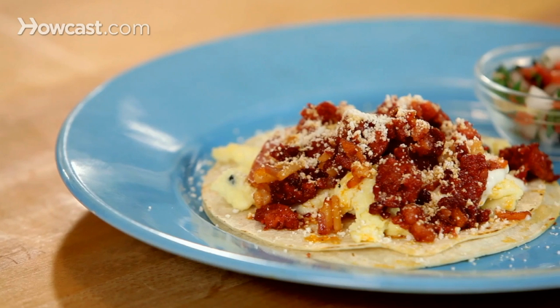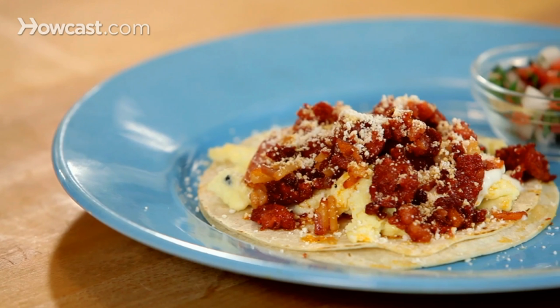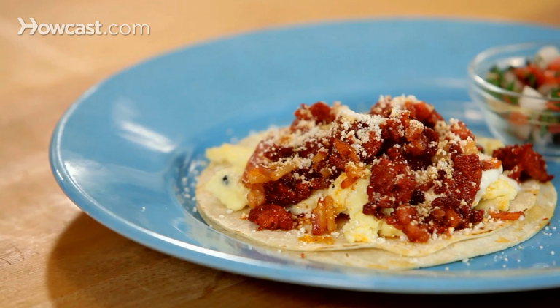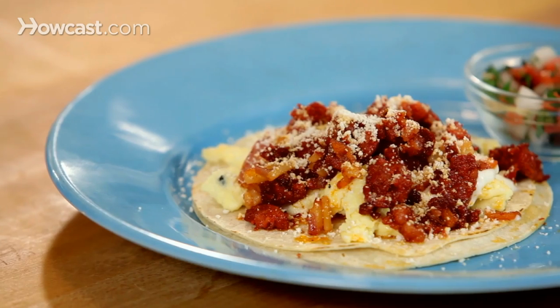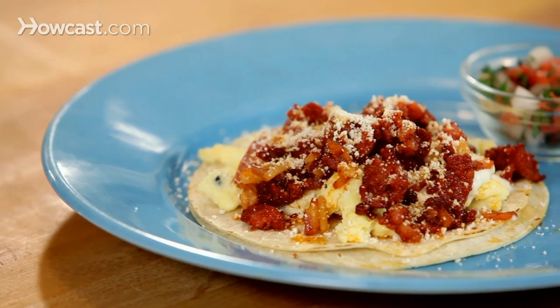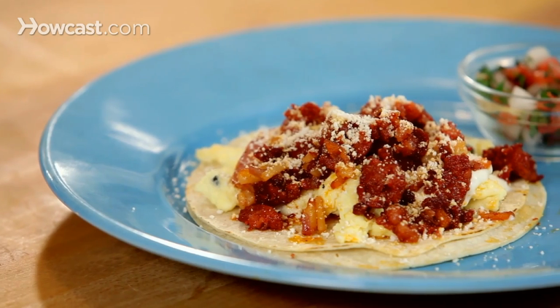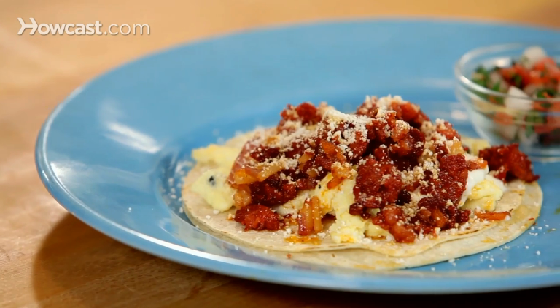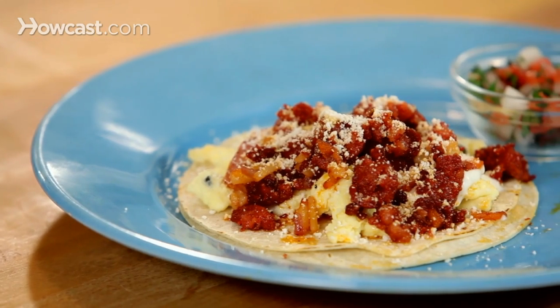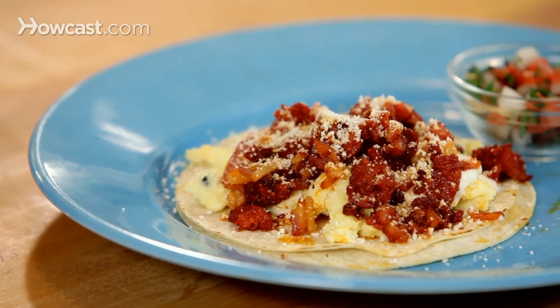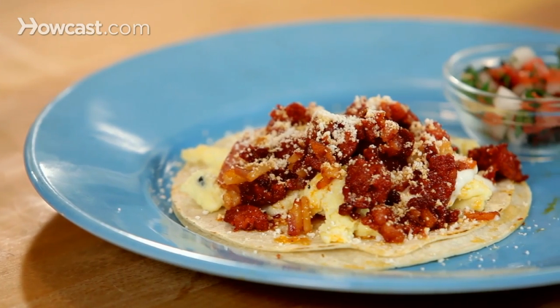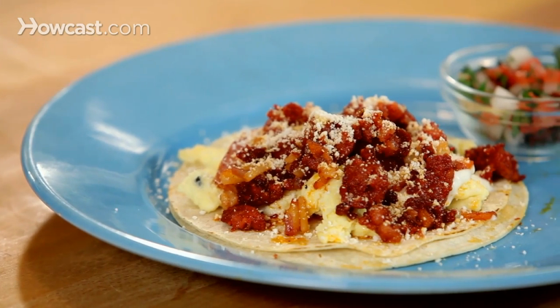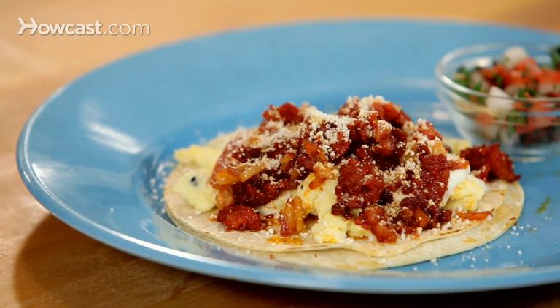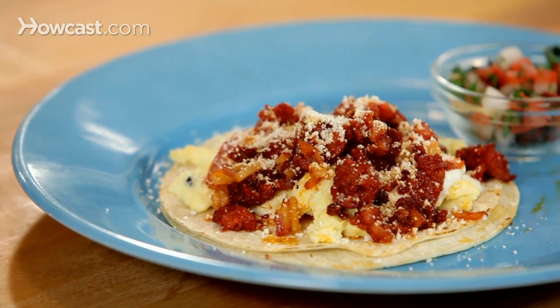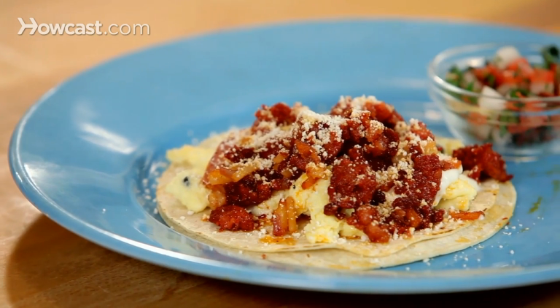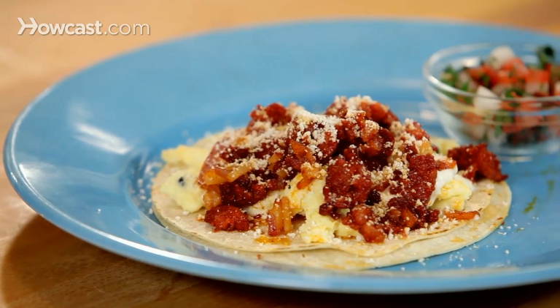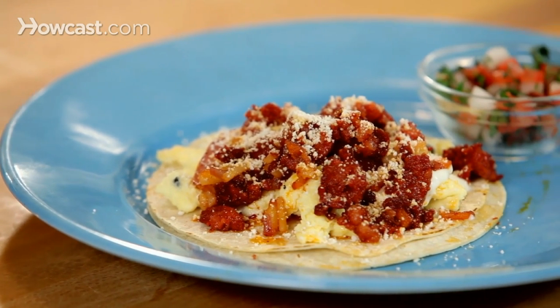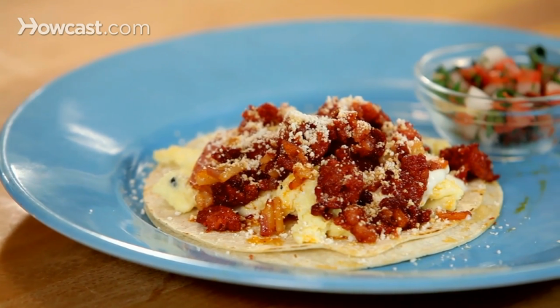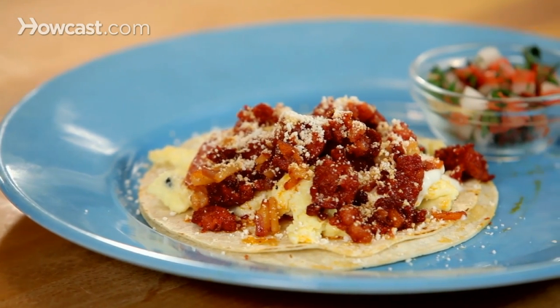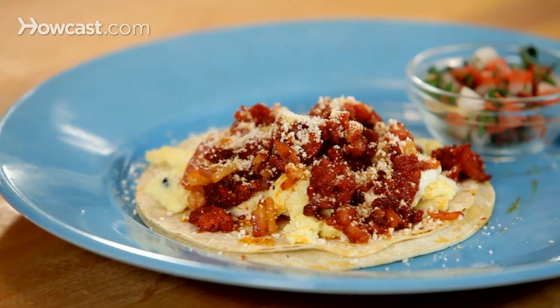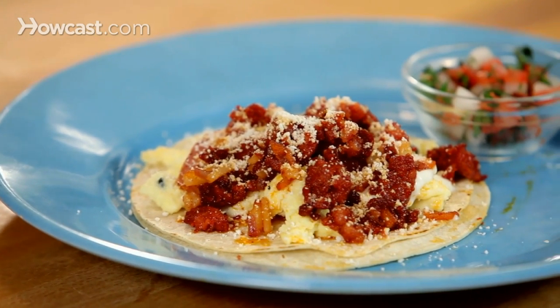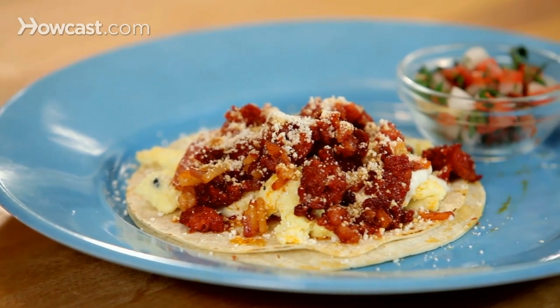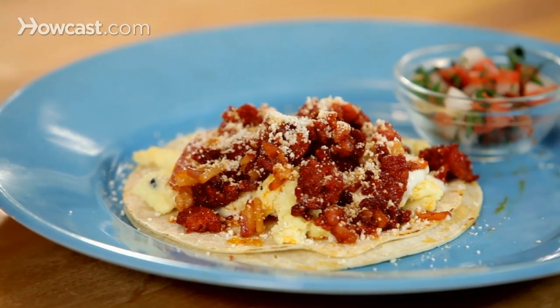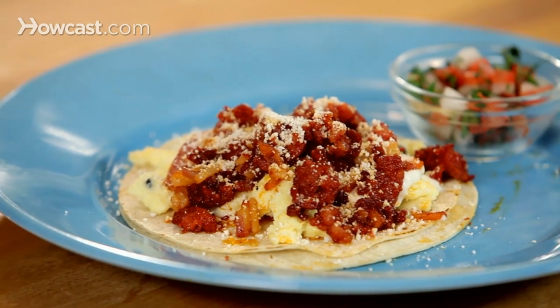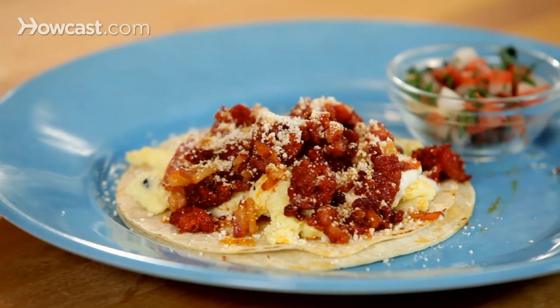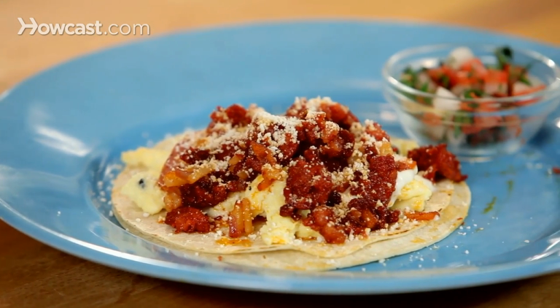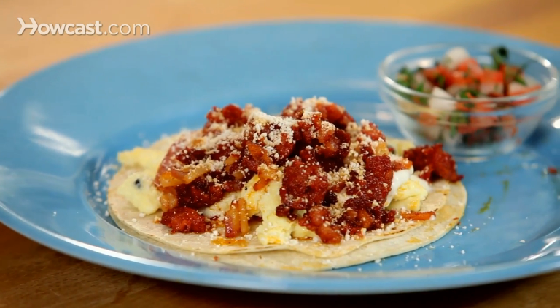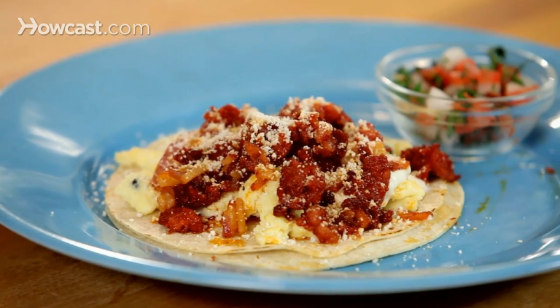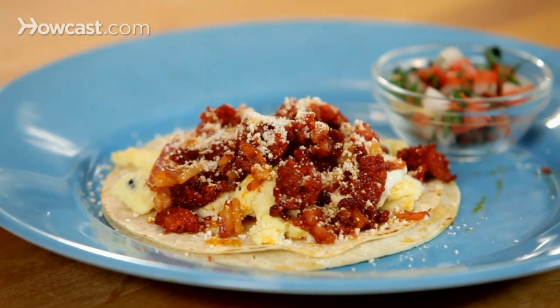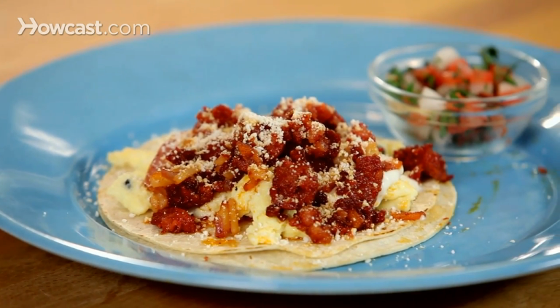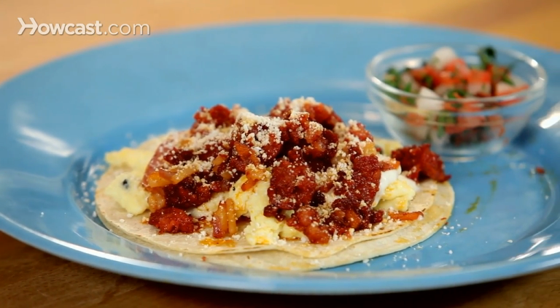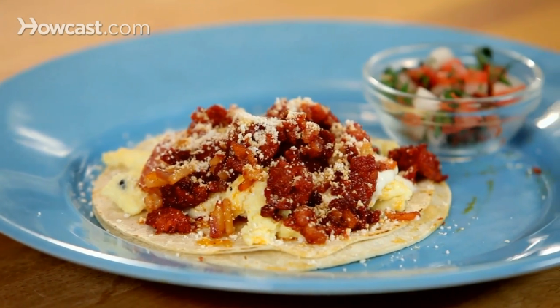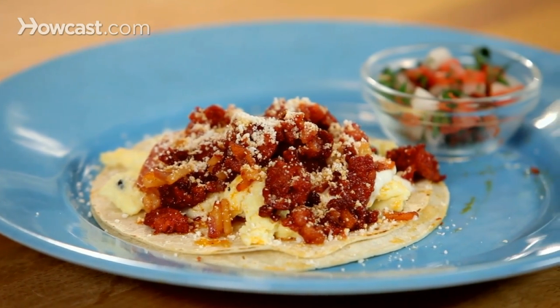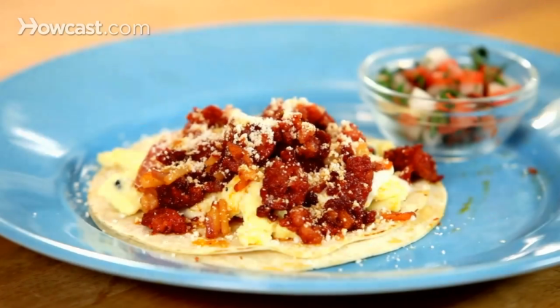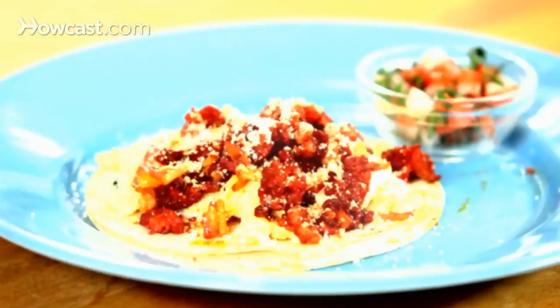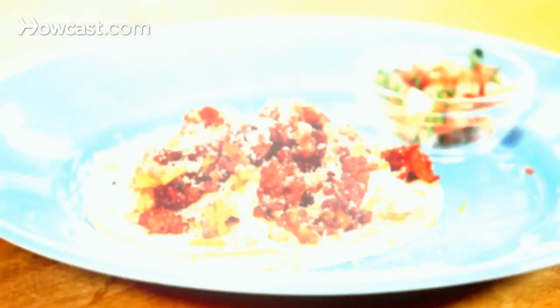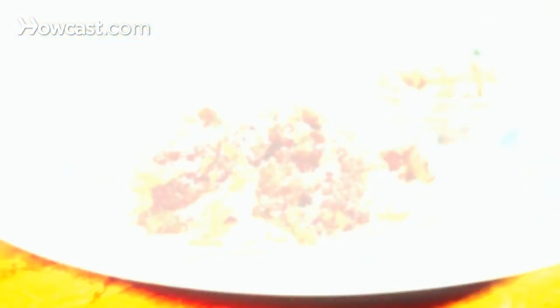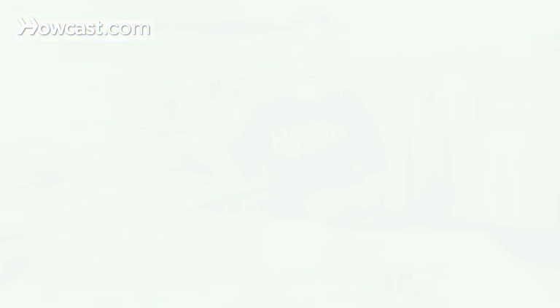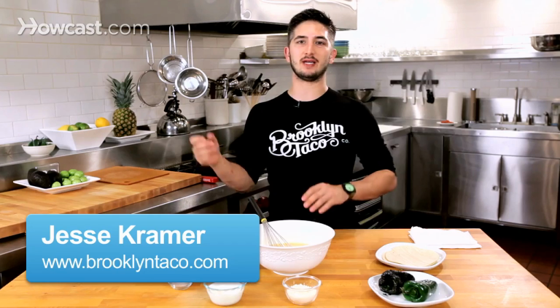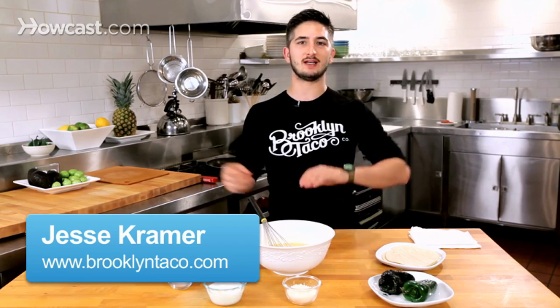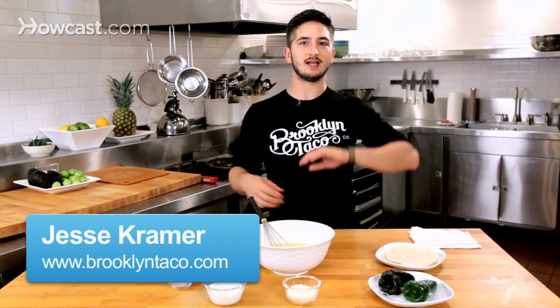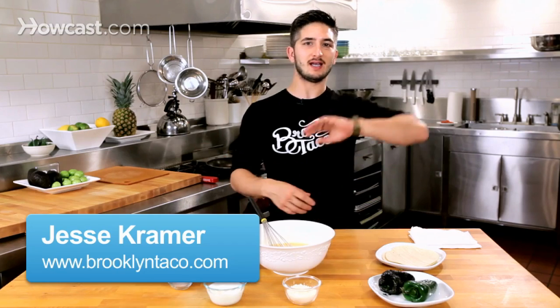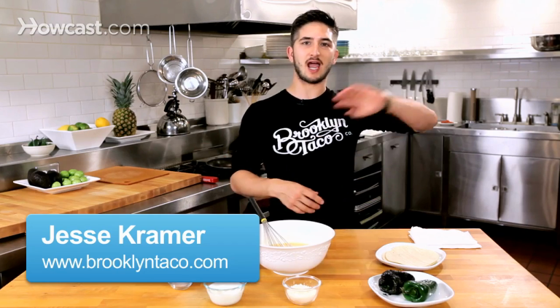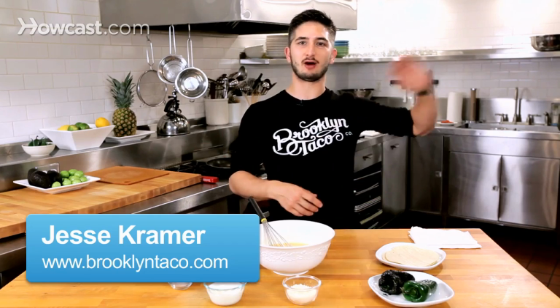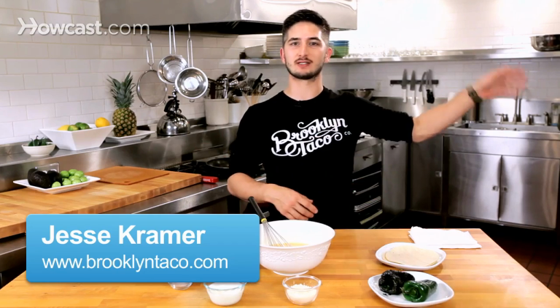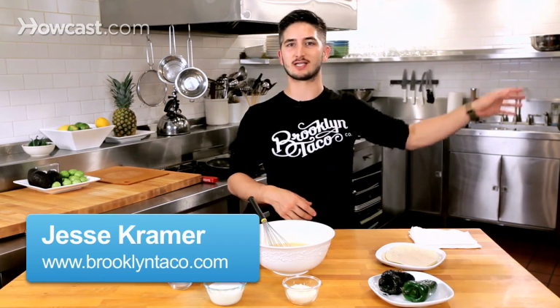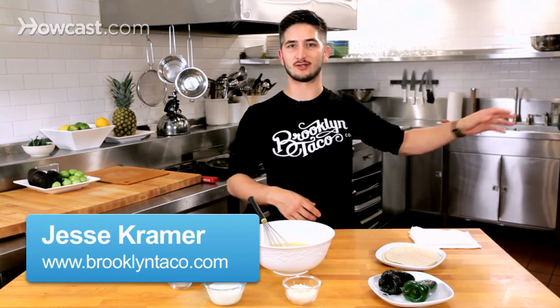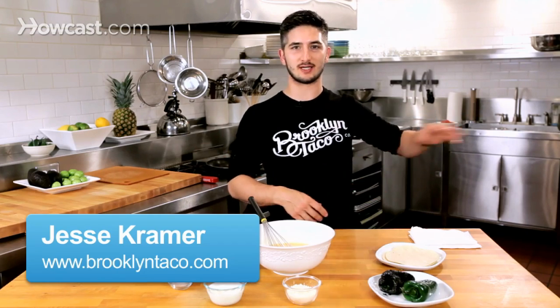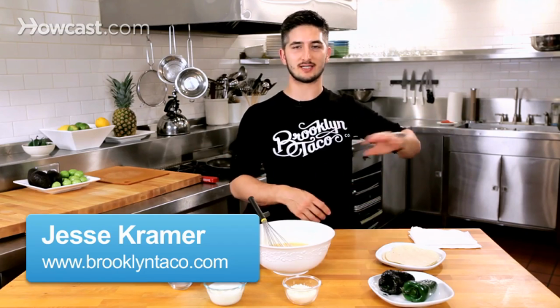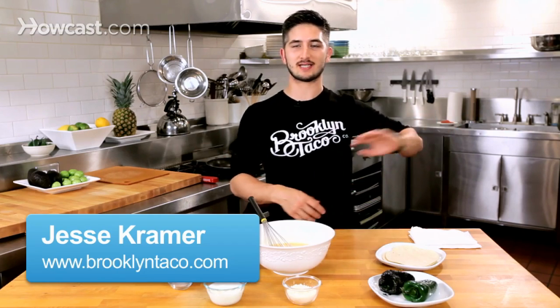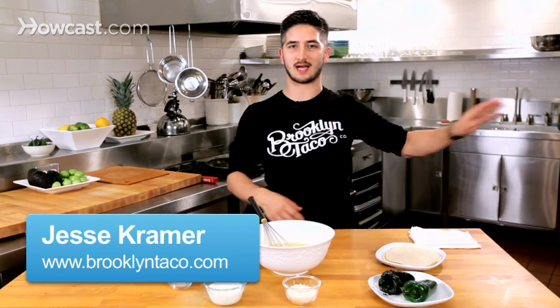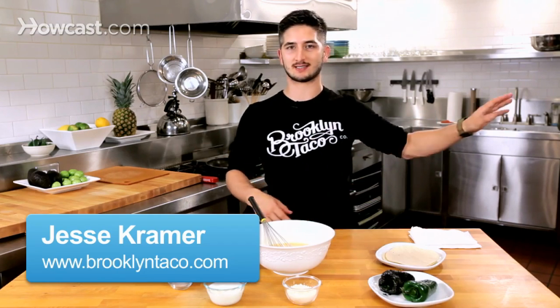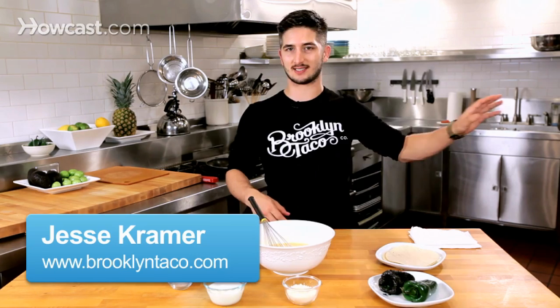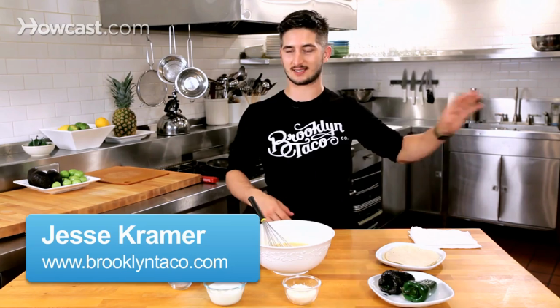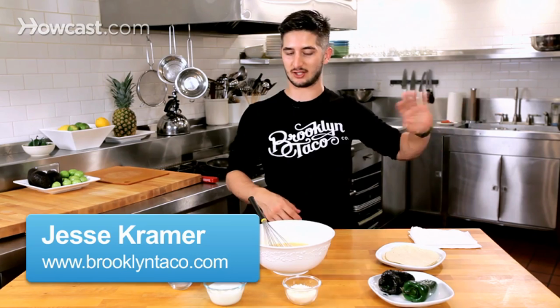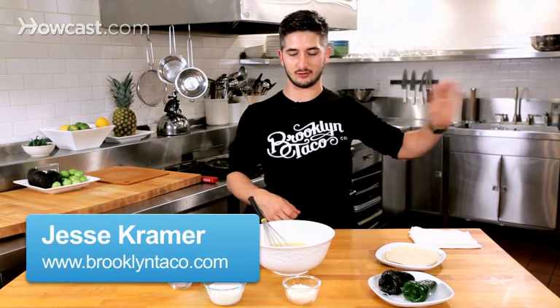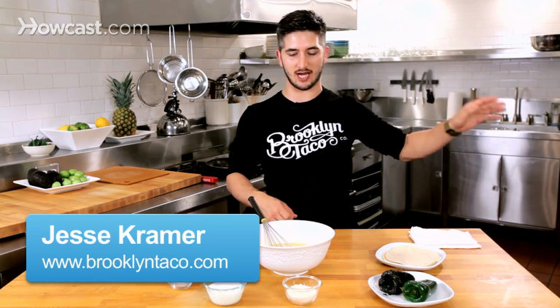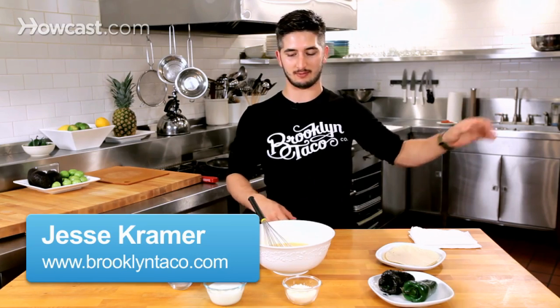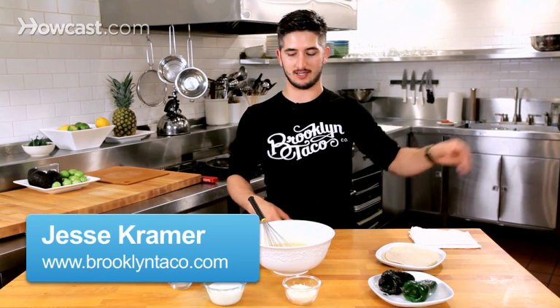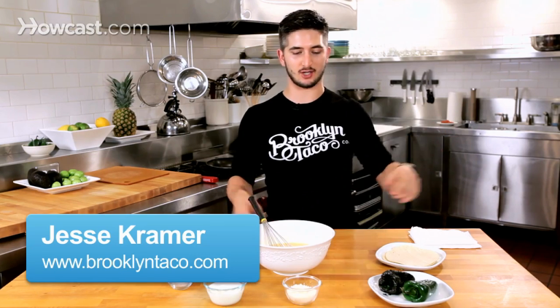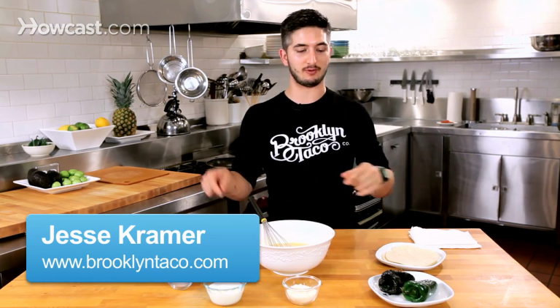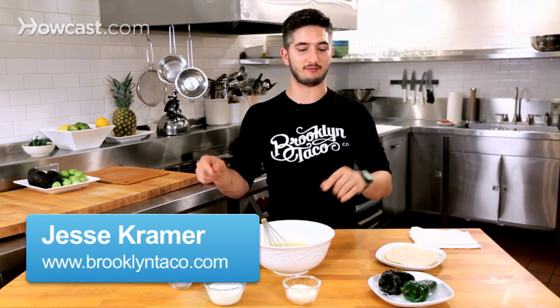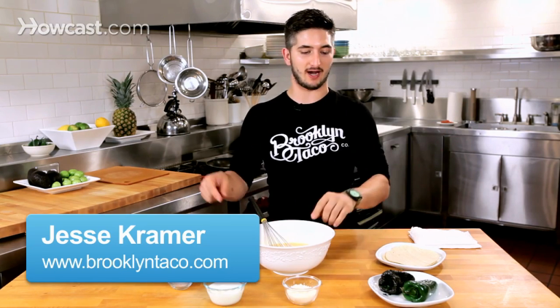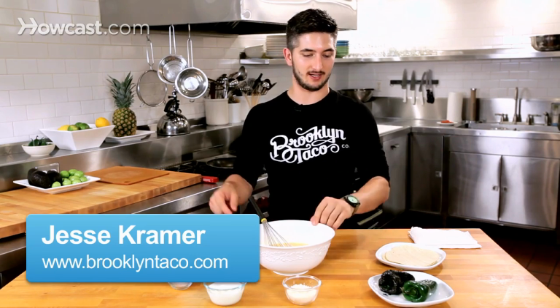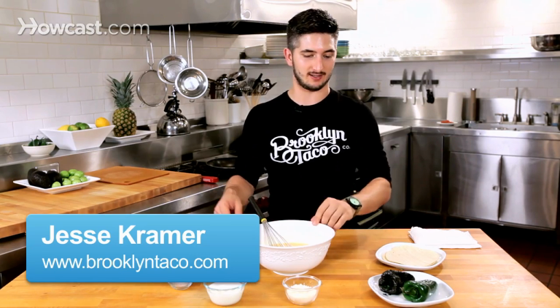I'm going to show you how to make the best breakfast taco you've ever had. It will beat Arizona, Texas — you name it, you'll be fine.